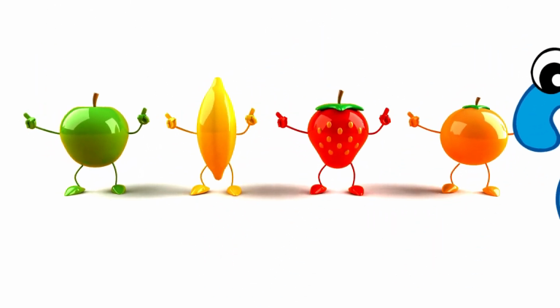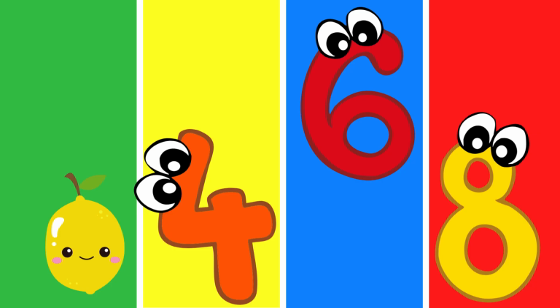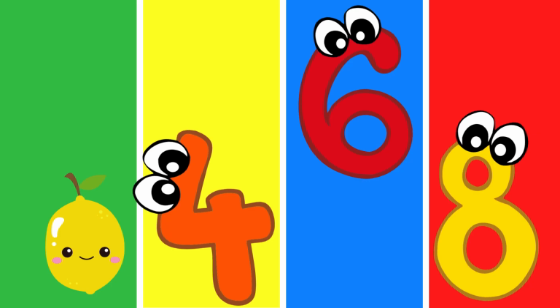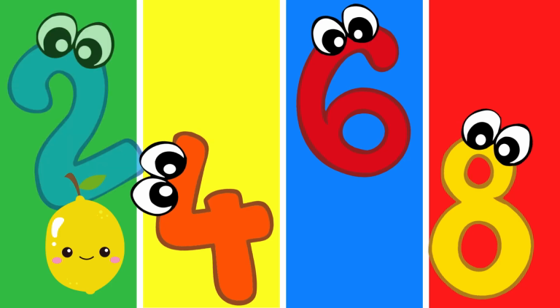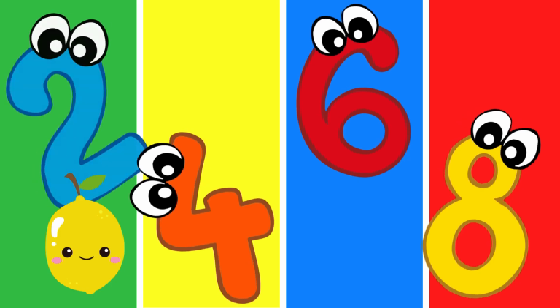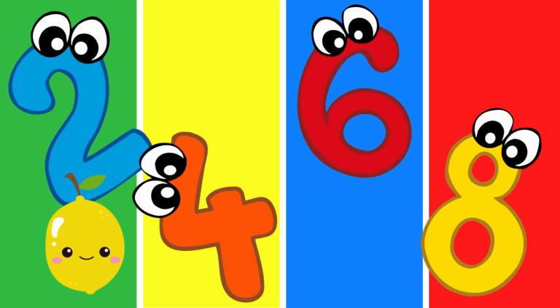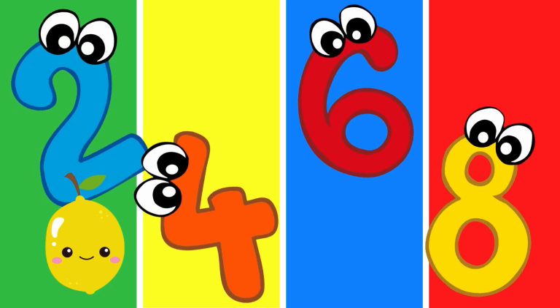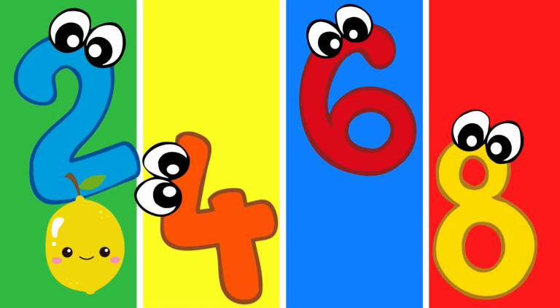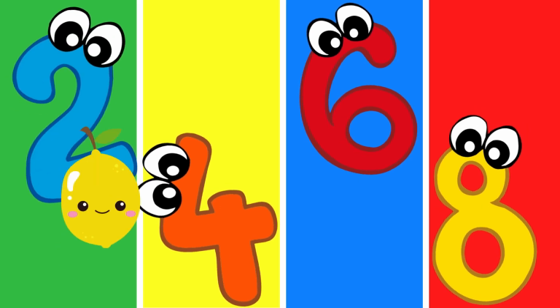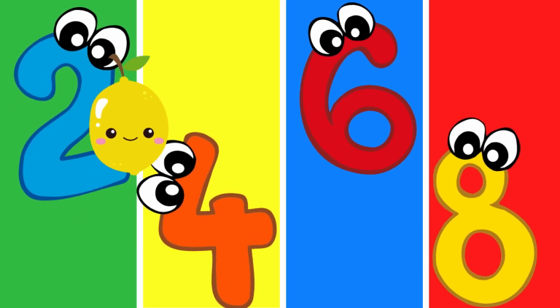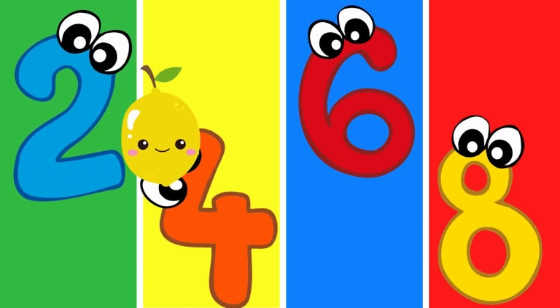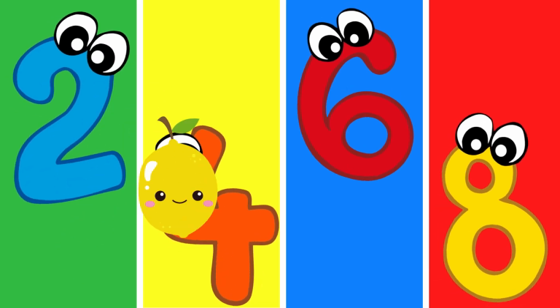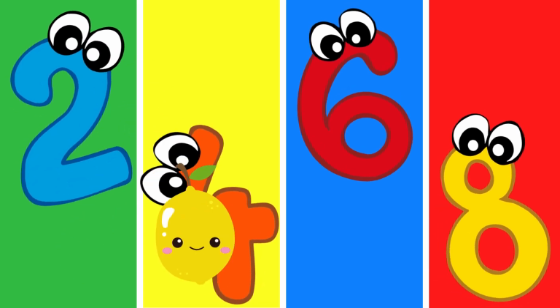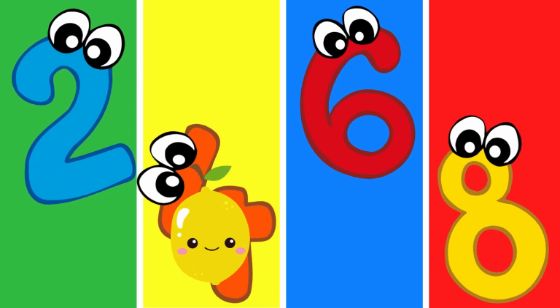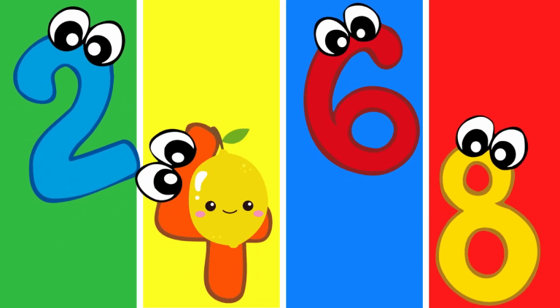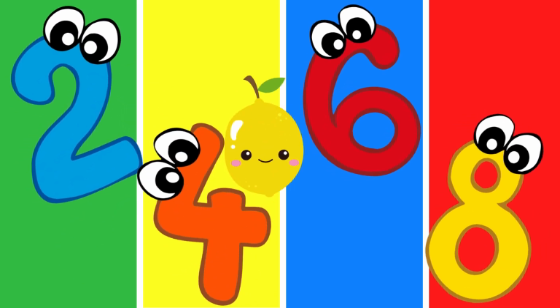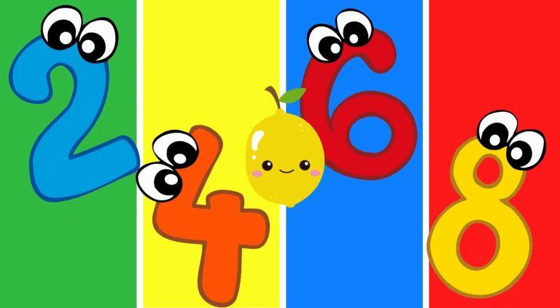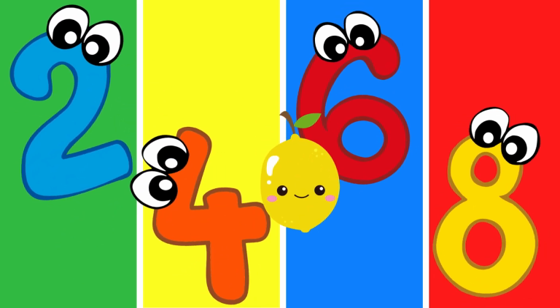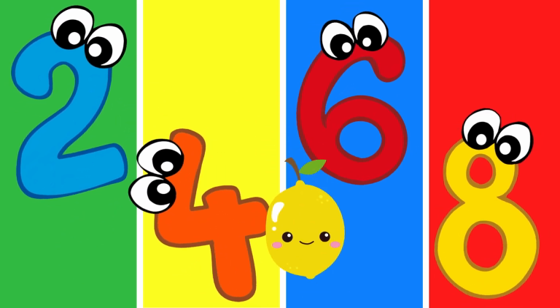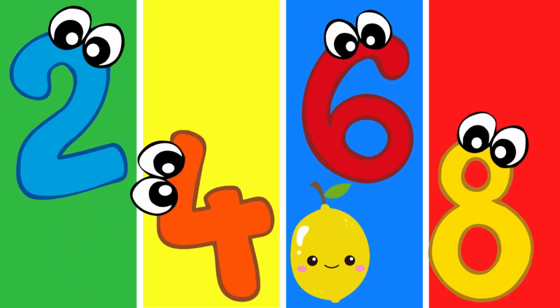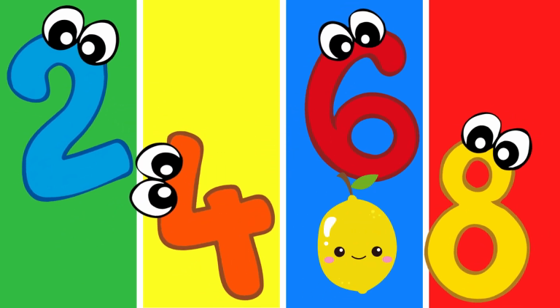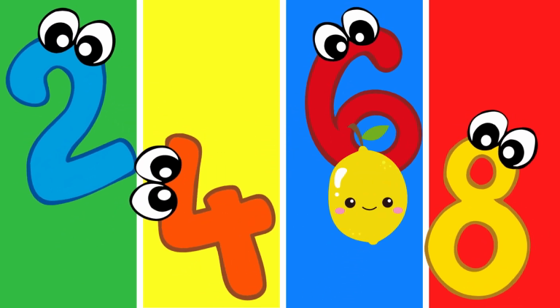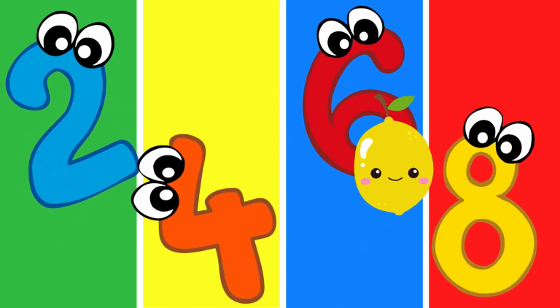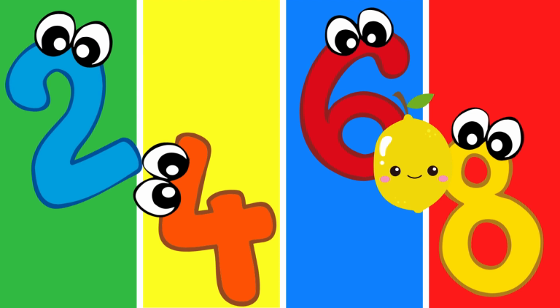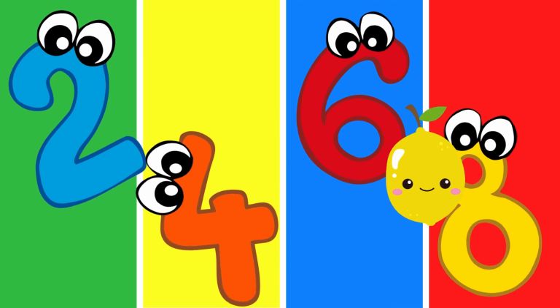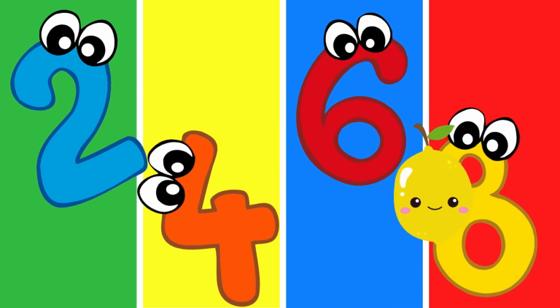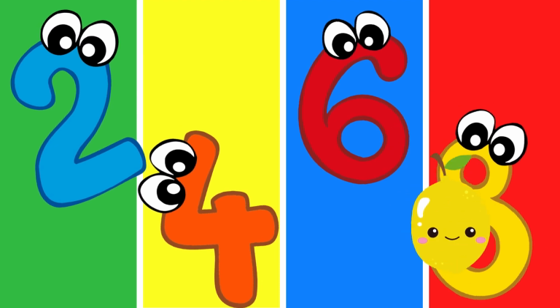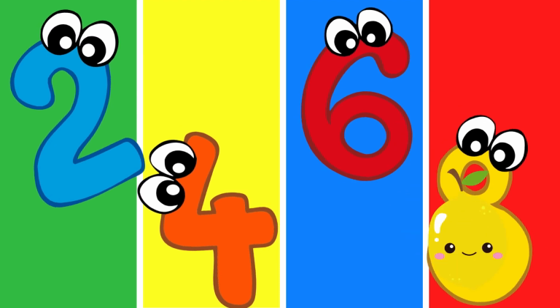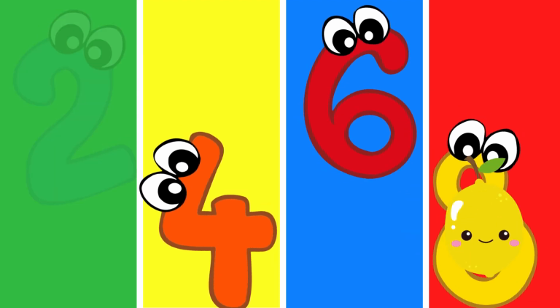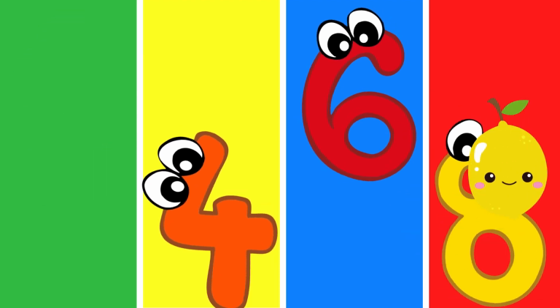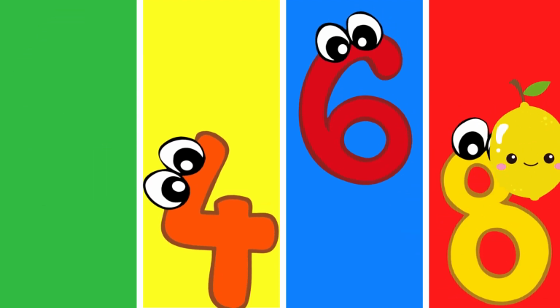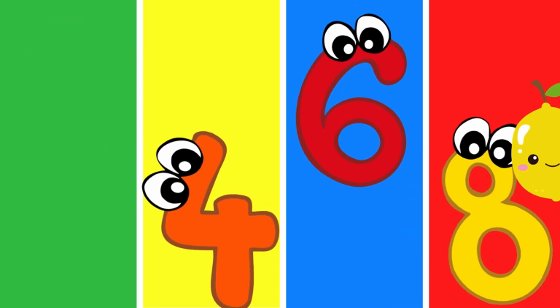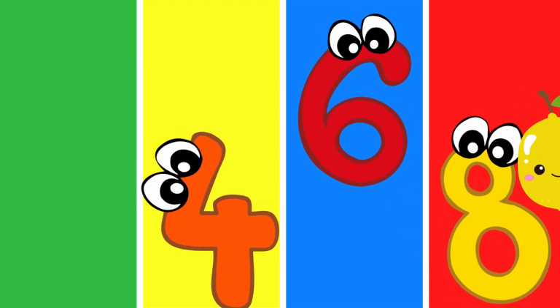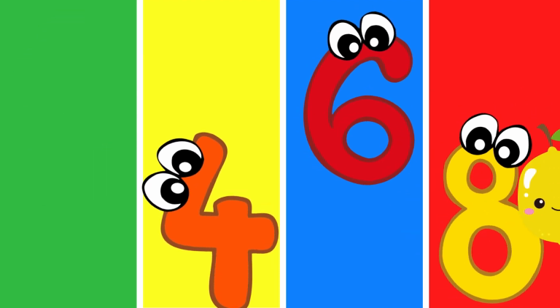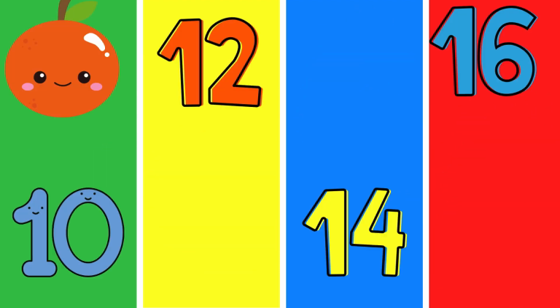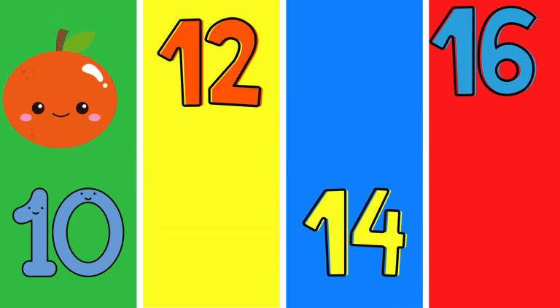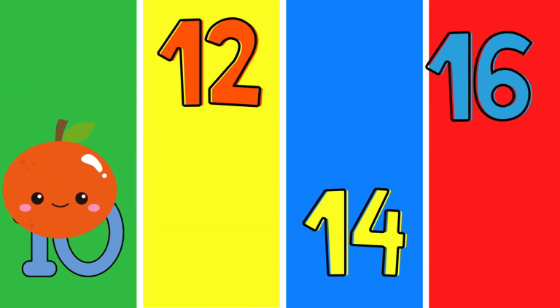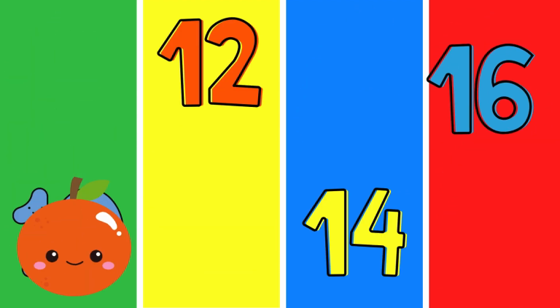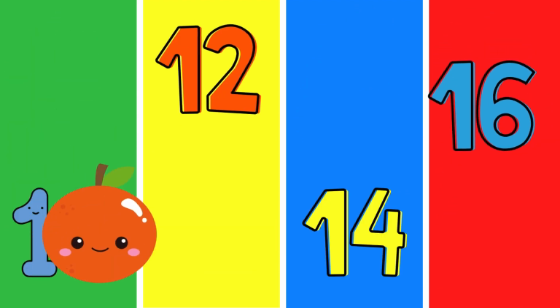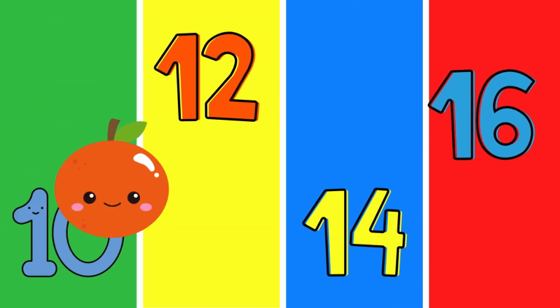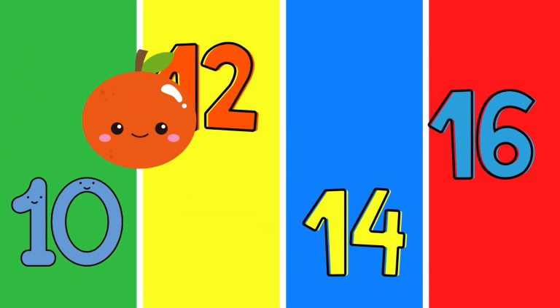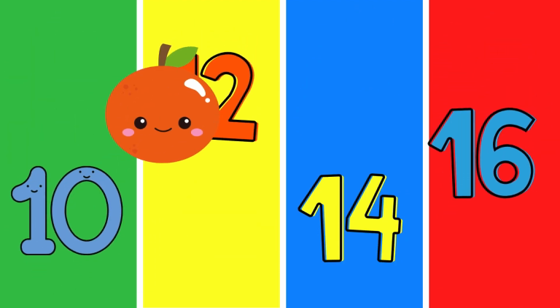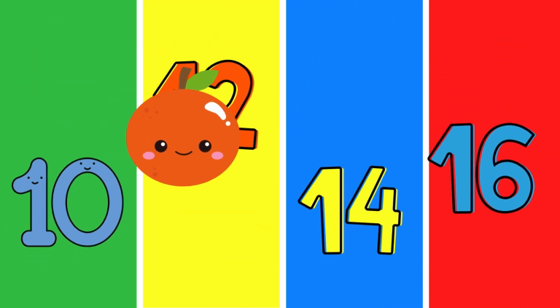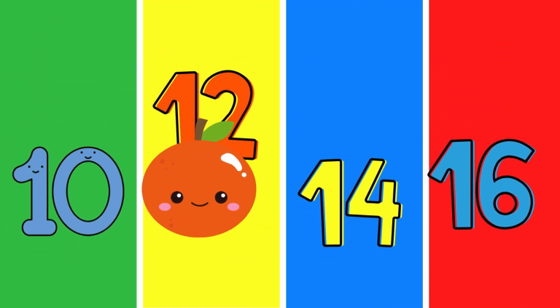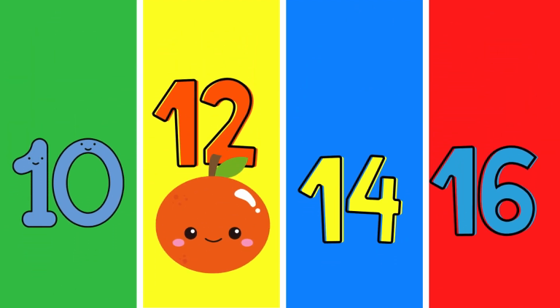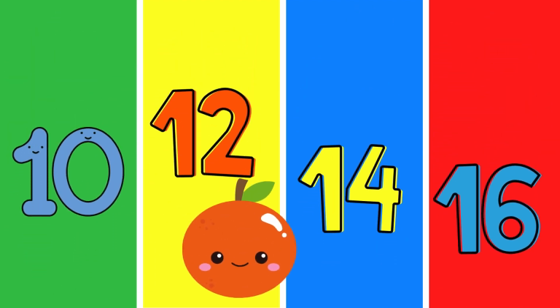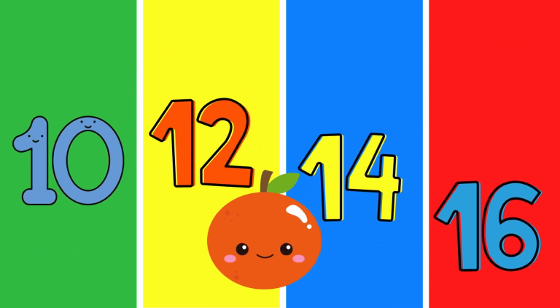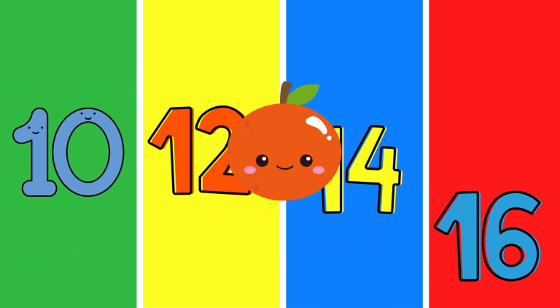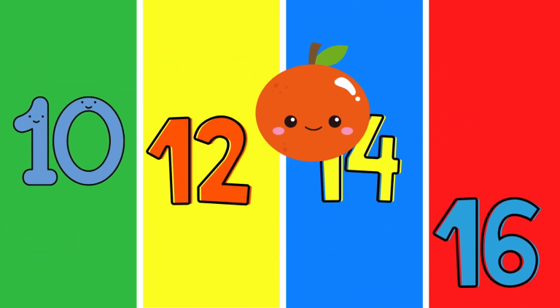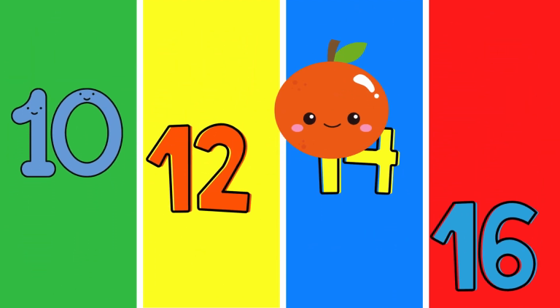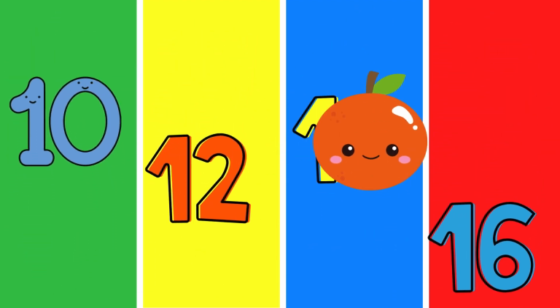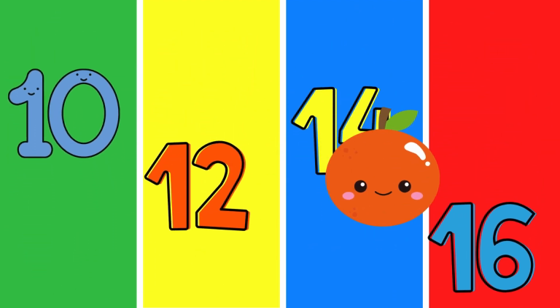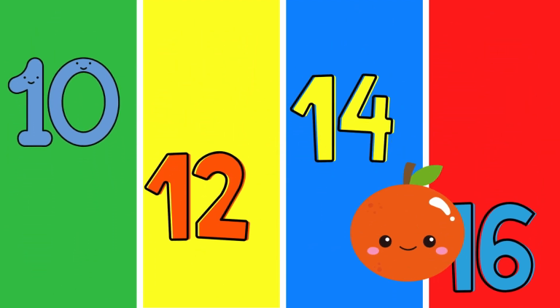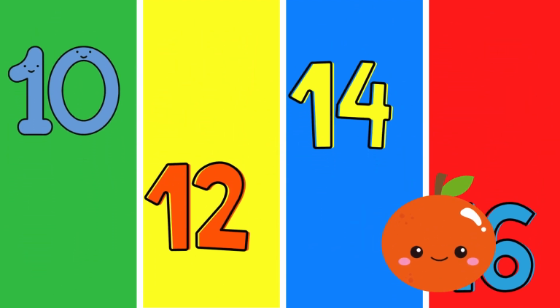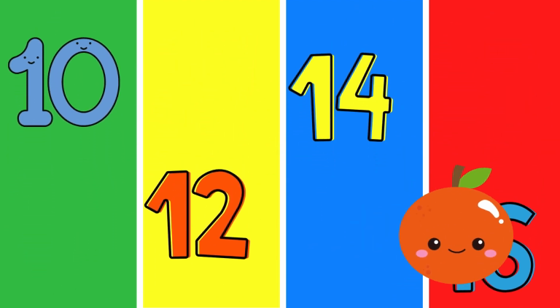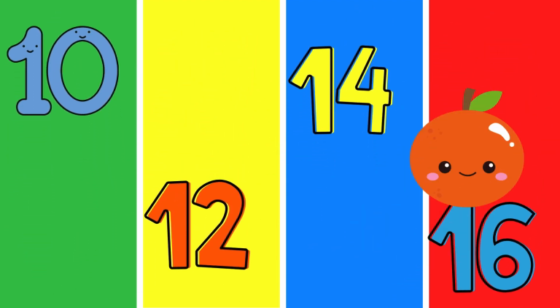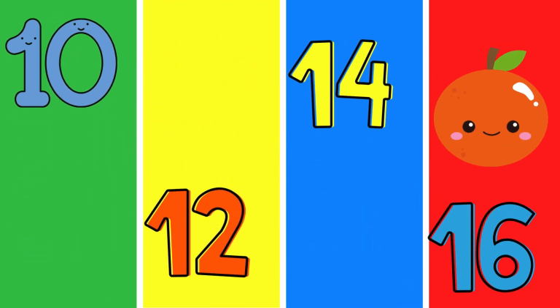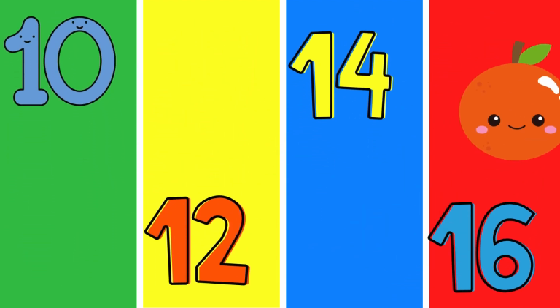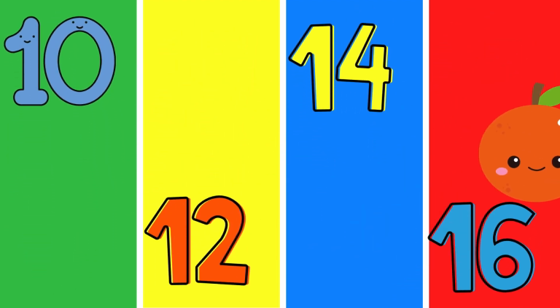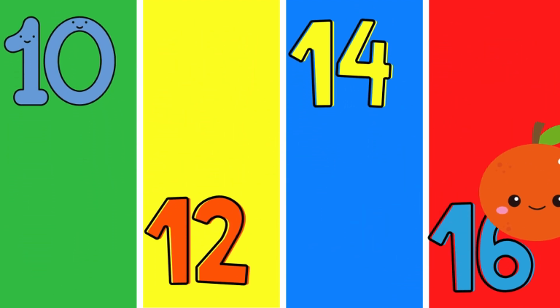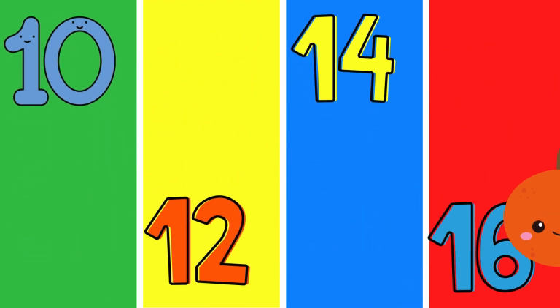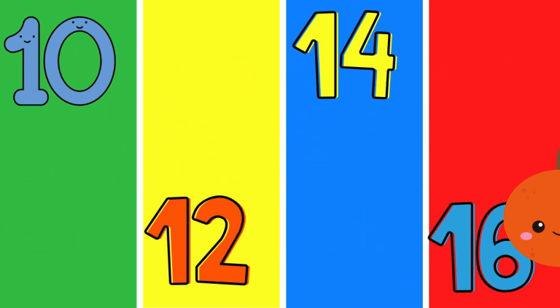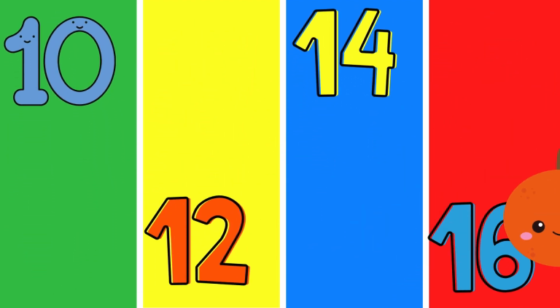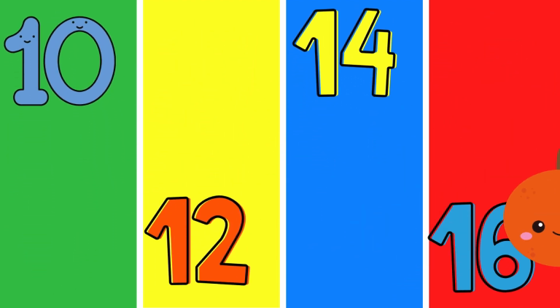Two, four, six, eight, who do we appreciate? Ten, twelve, fourteen, sixteen, can you feel the rhythm?